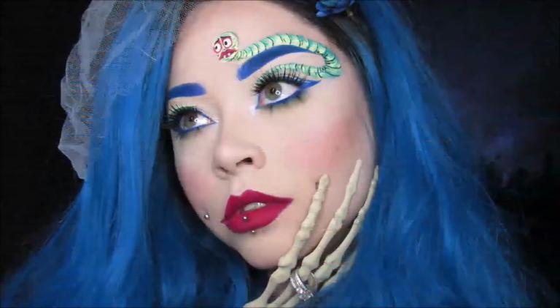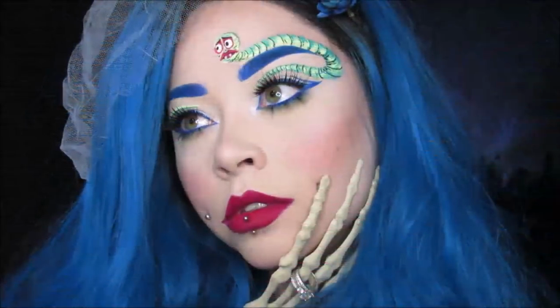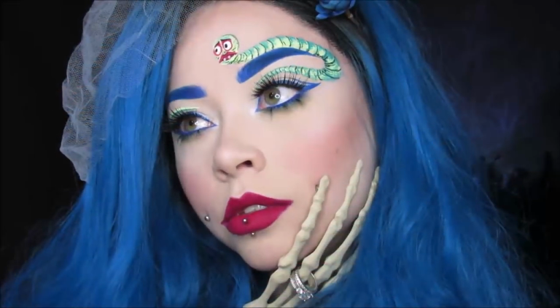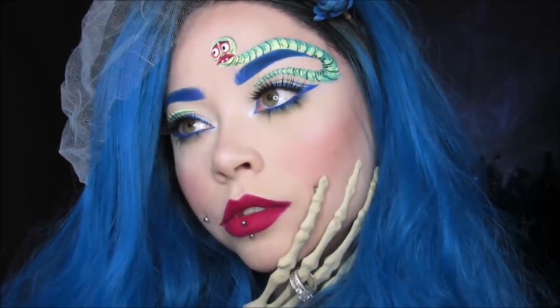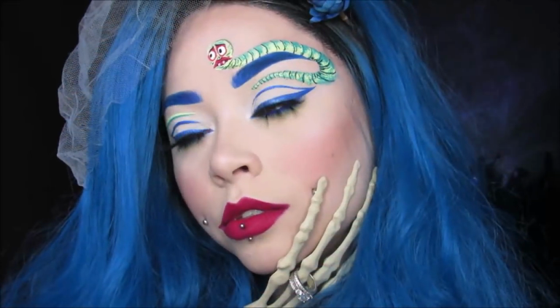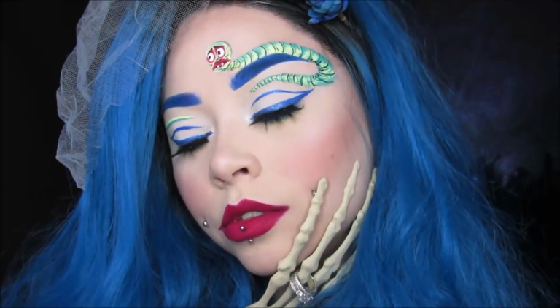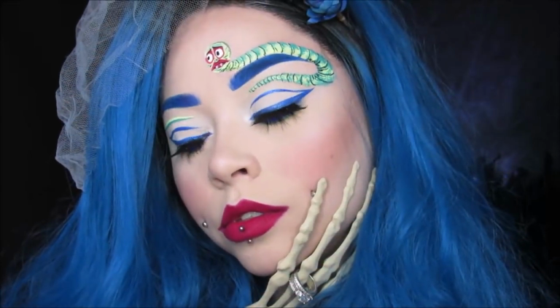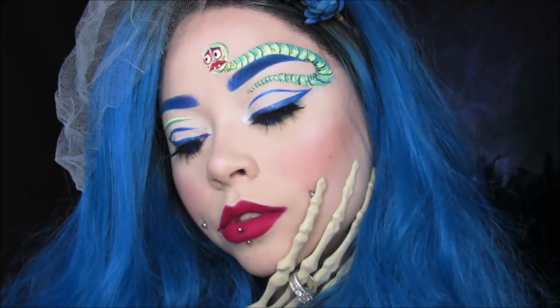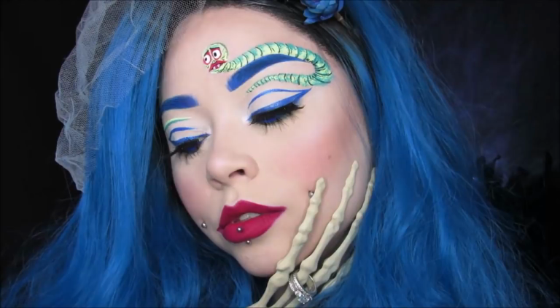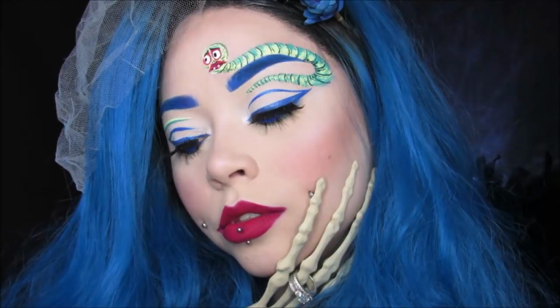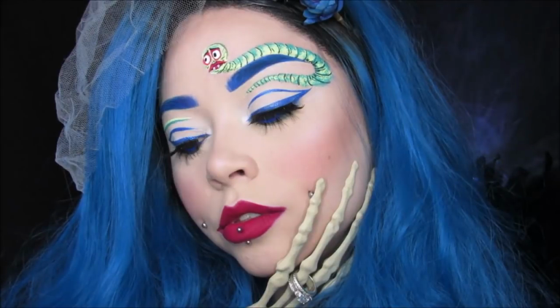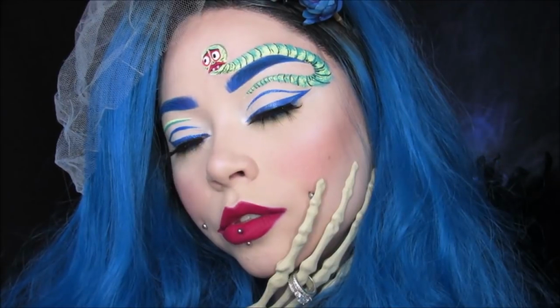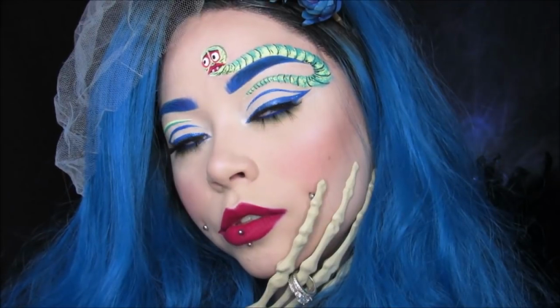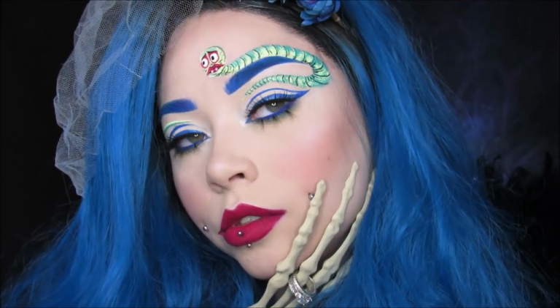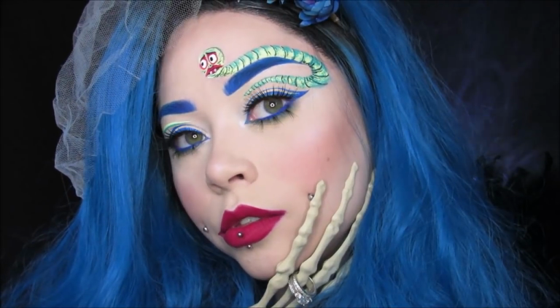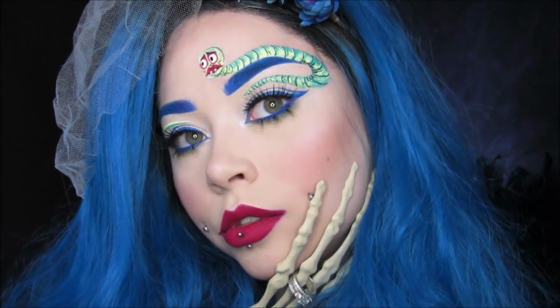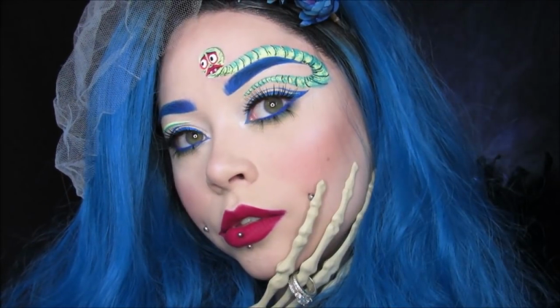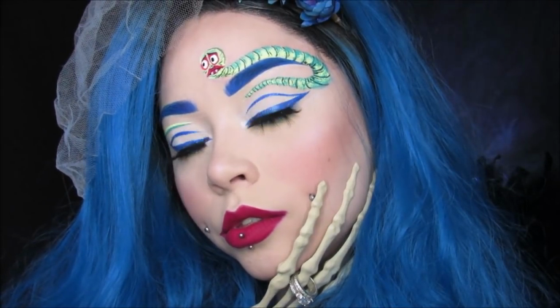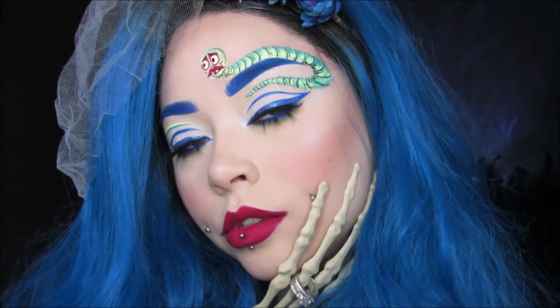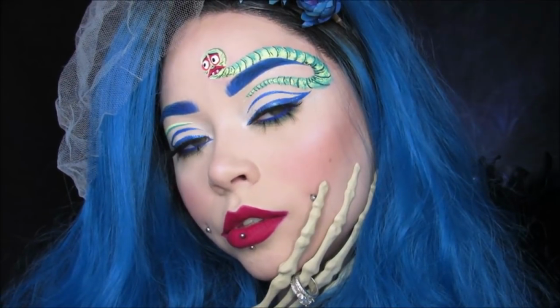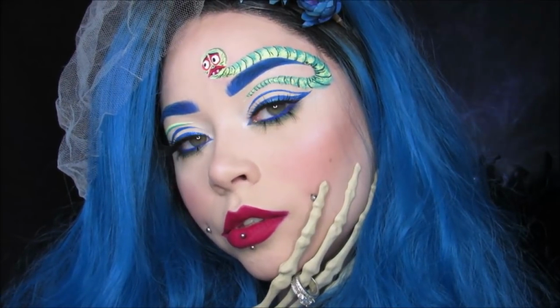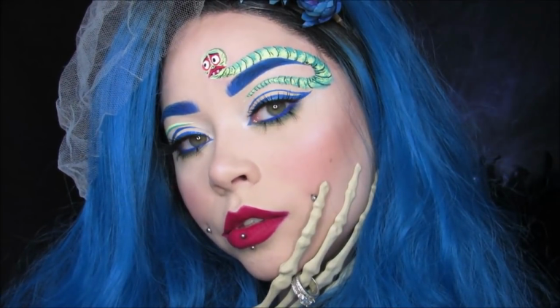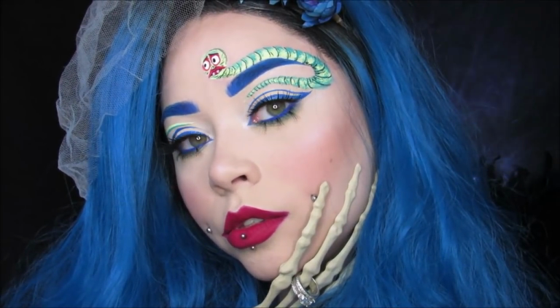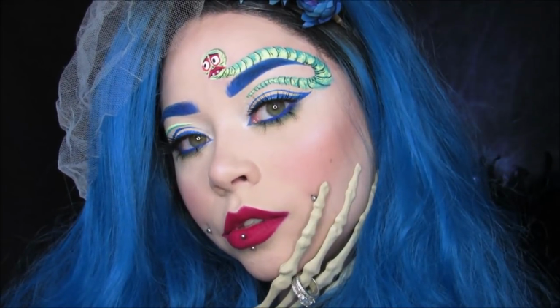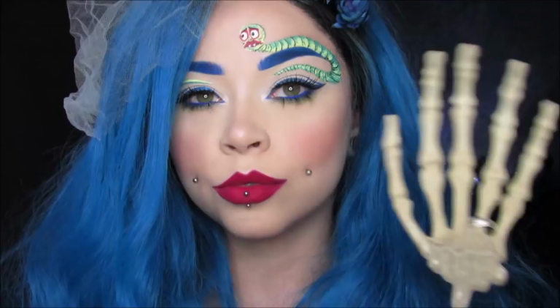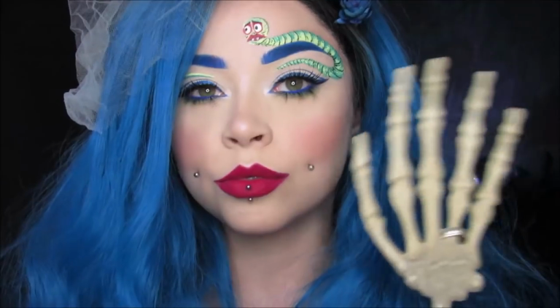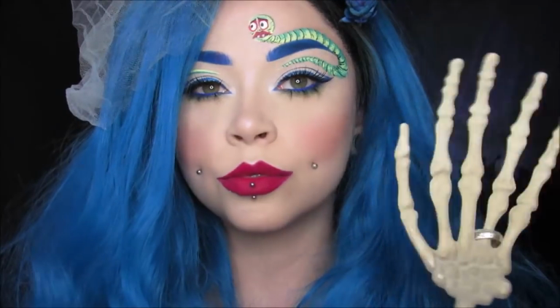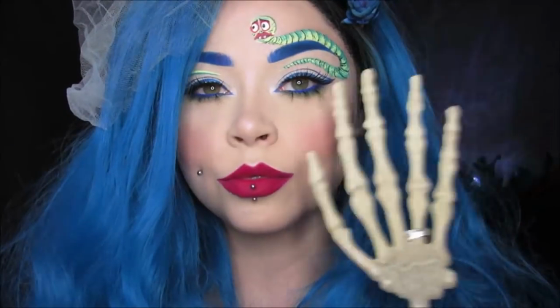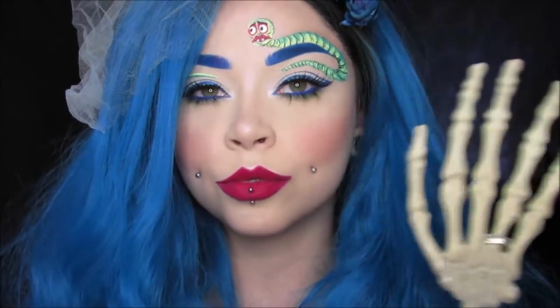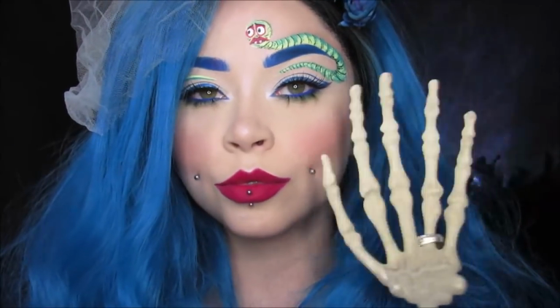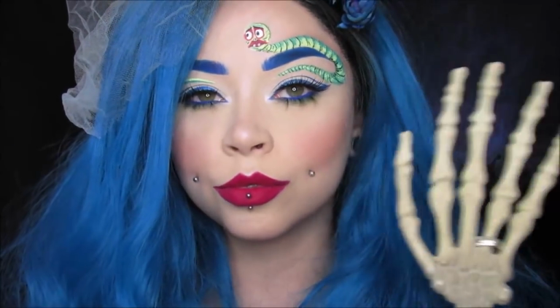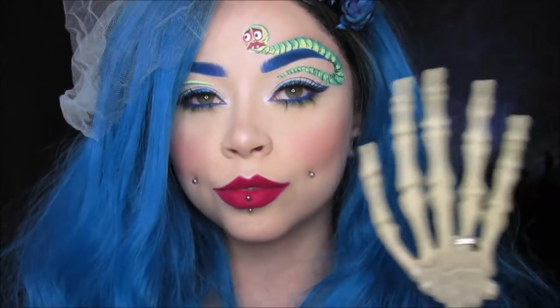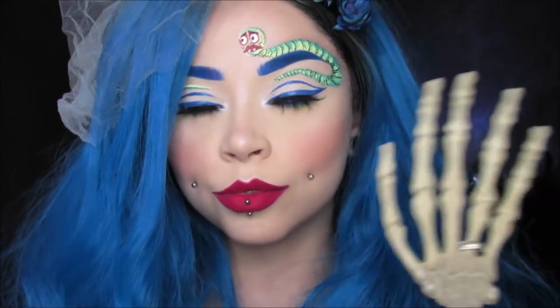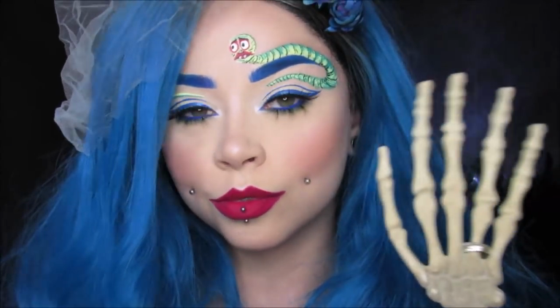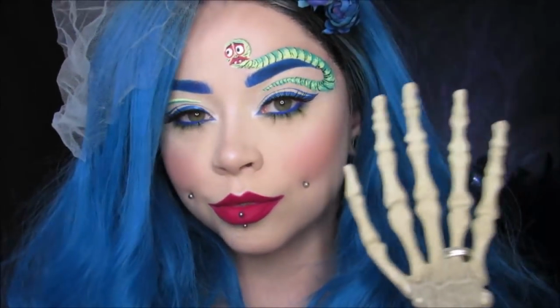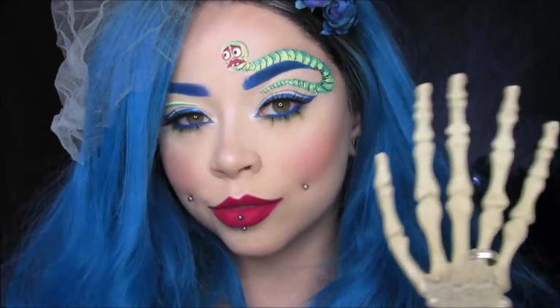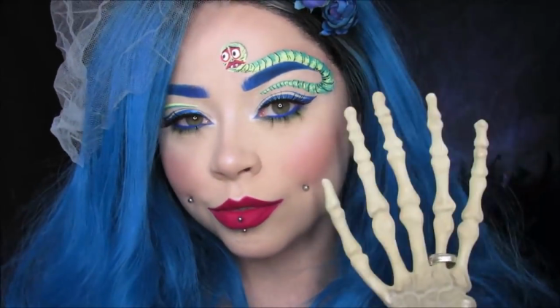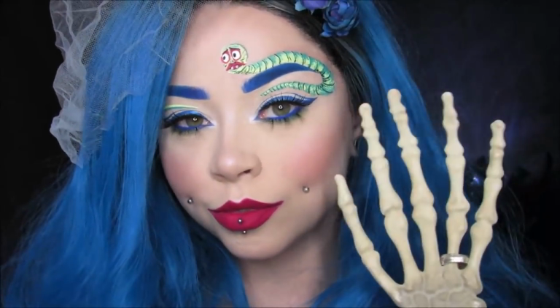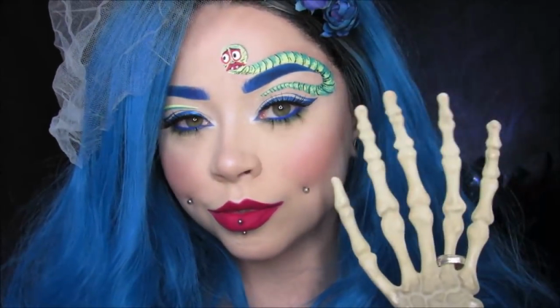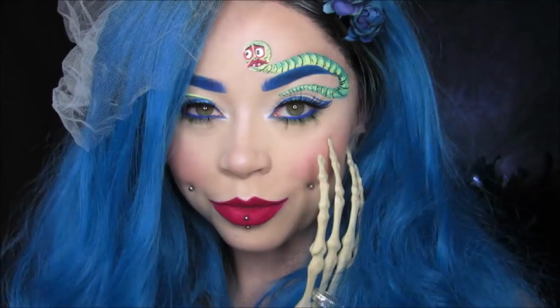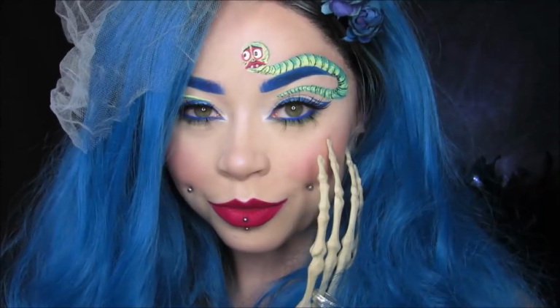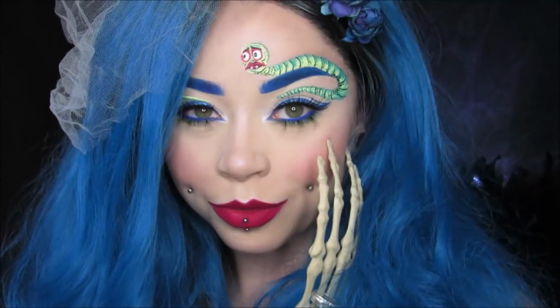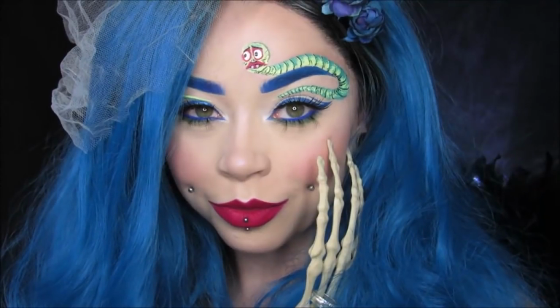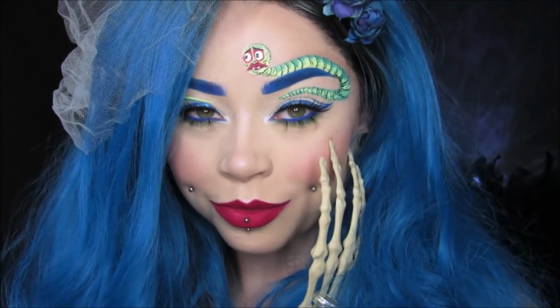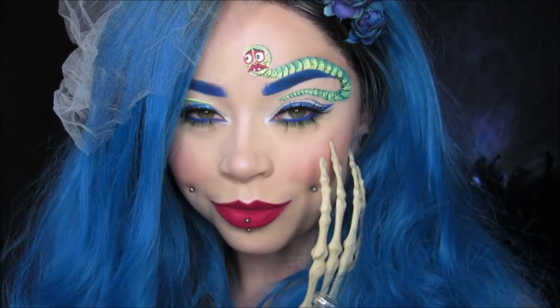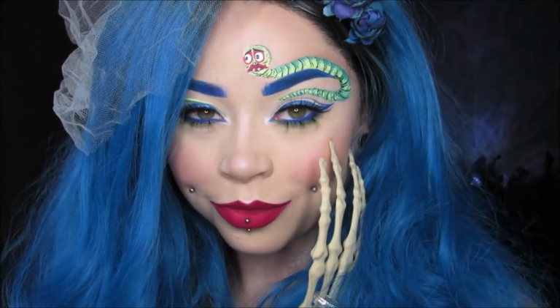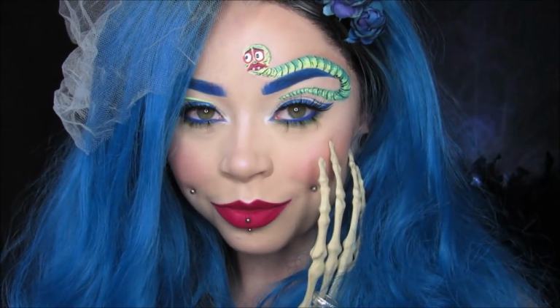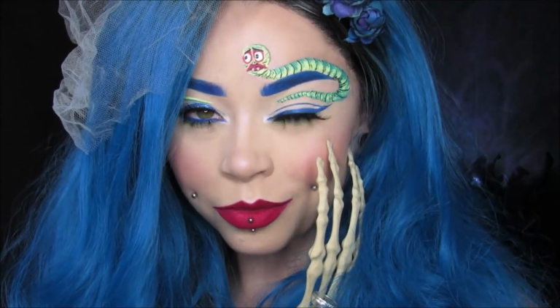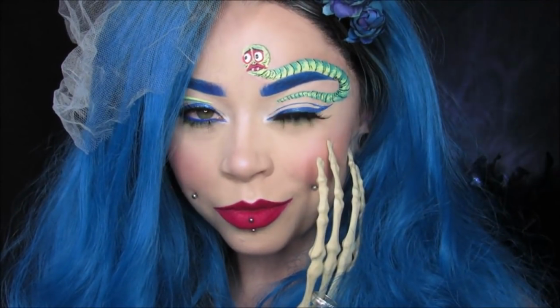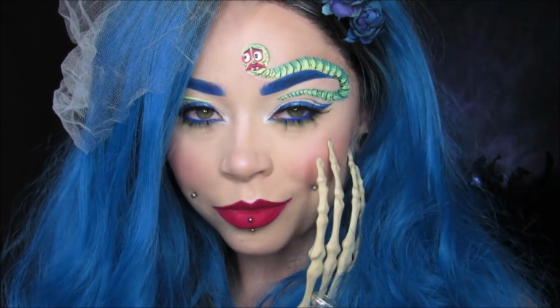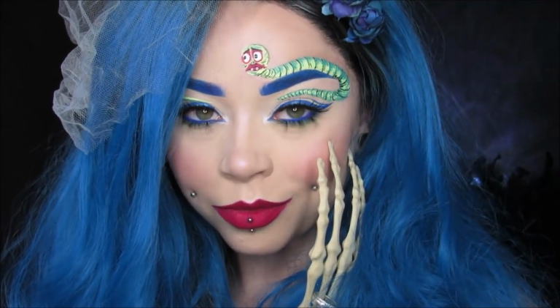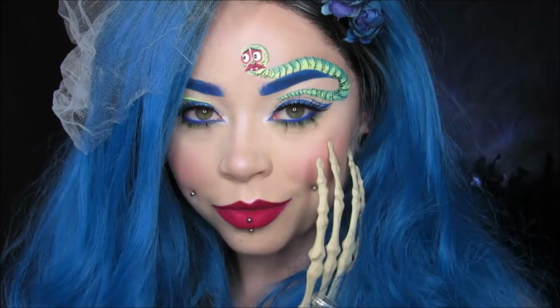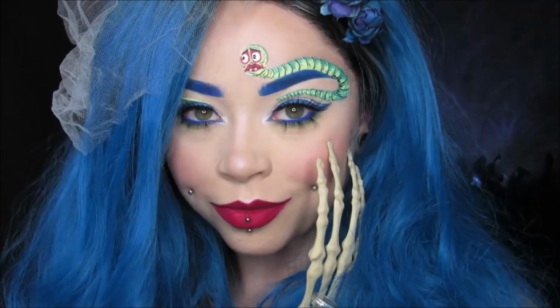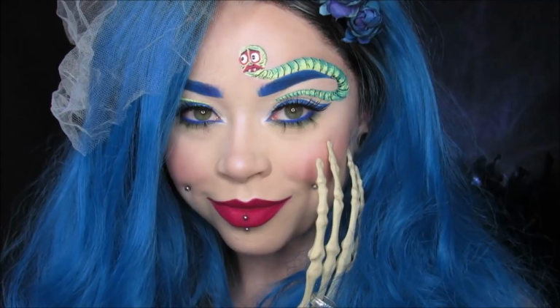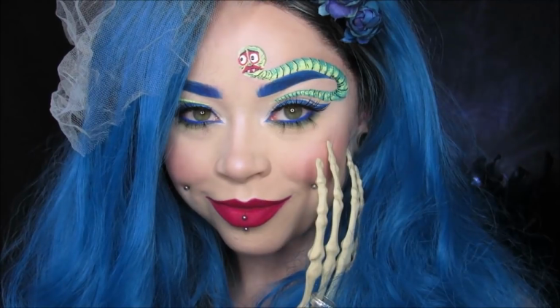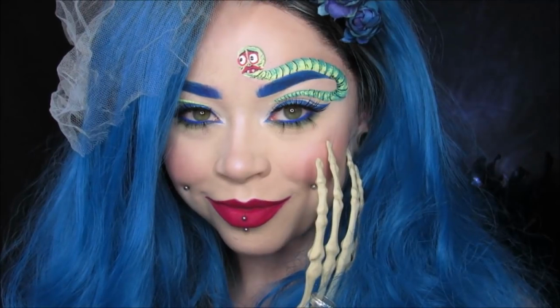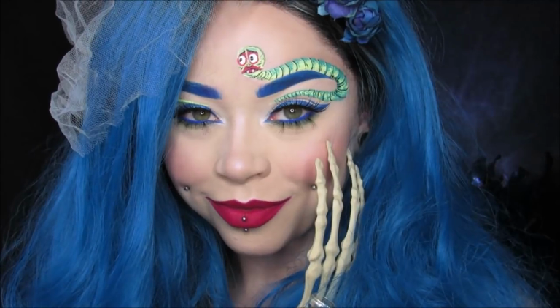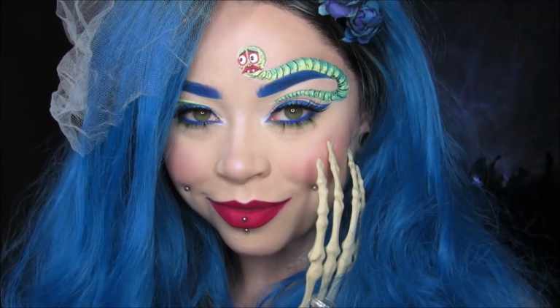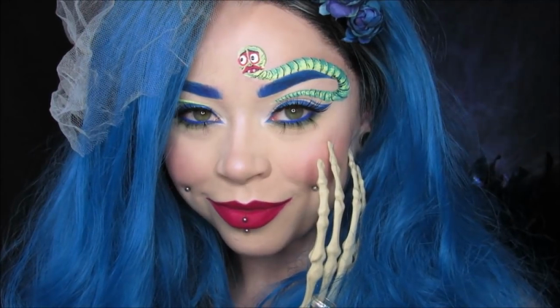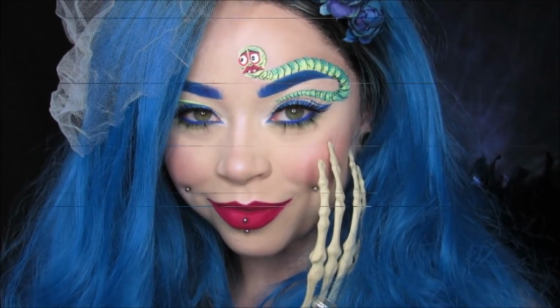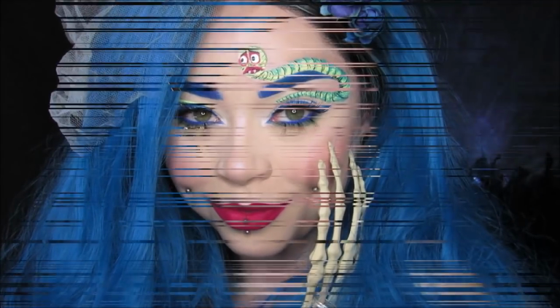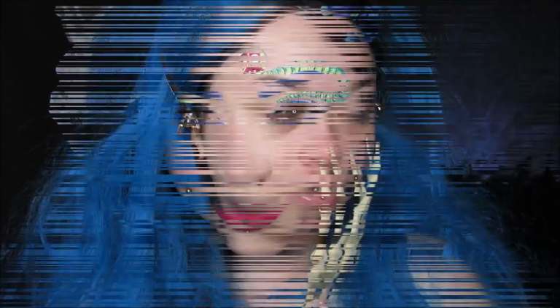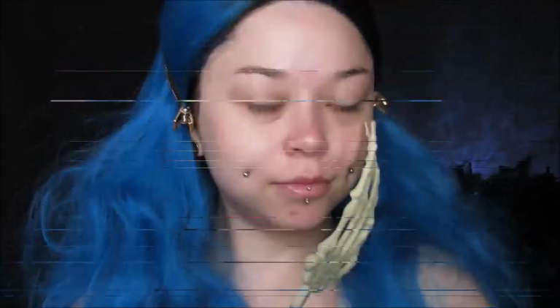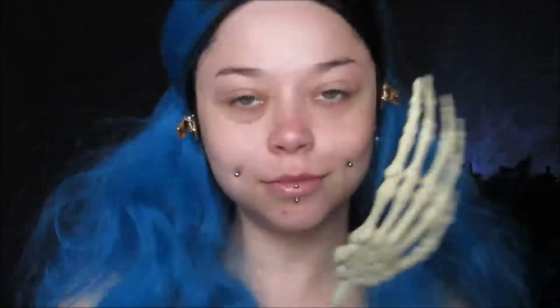Hello, everybody. Welcome back to my channel for Spooktember or Glamoween, whichever one you prefer.